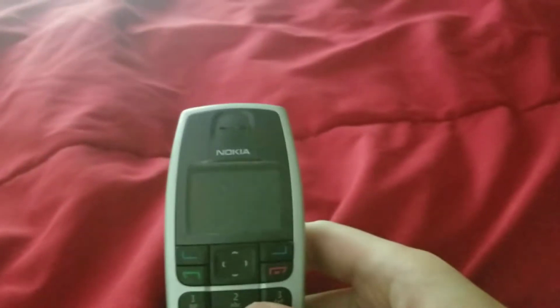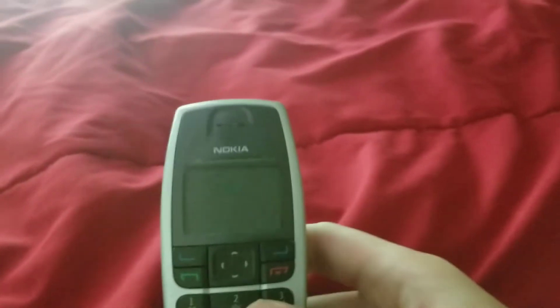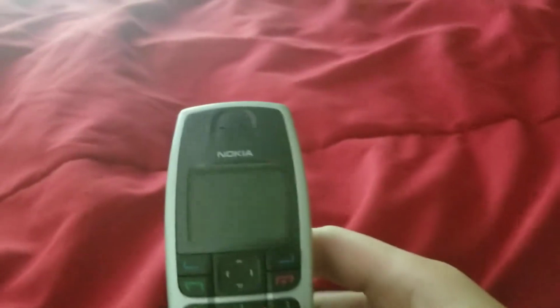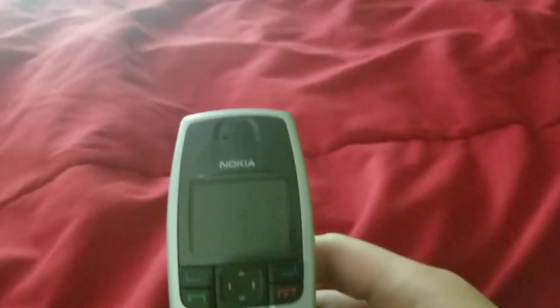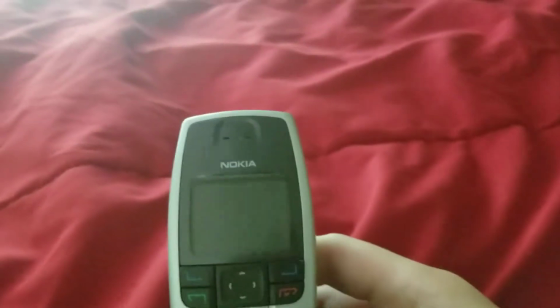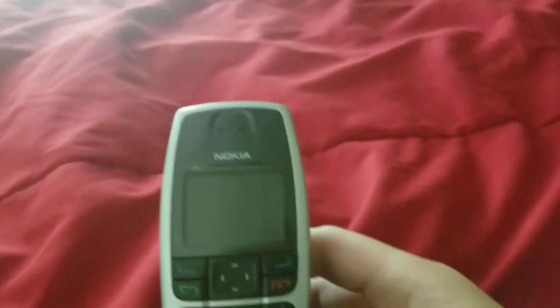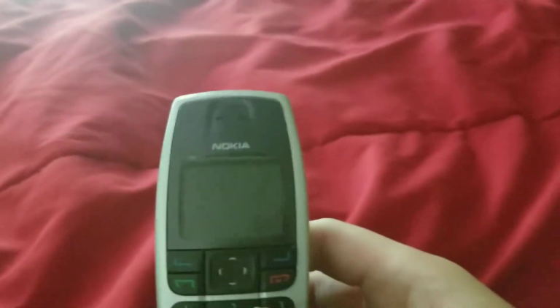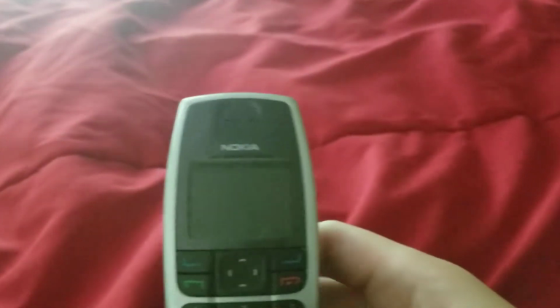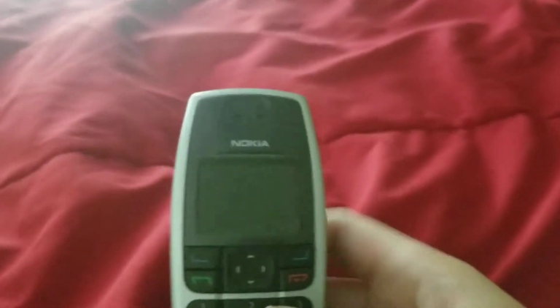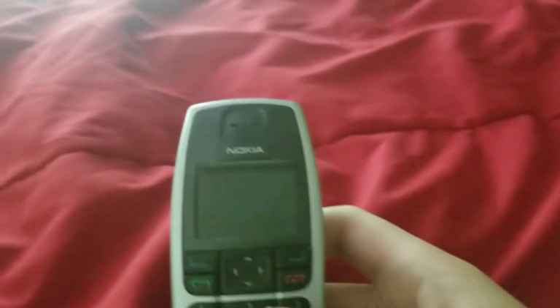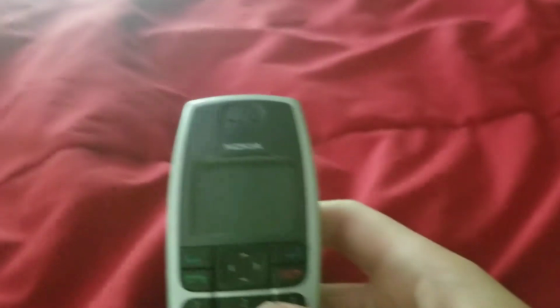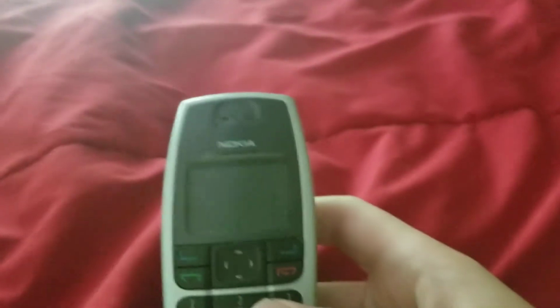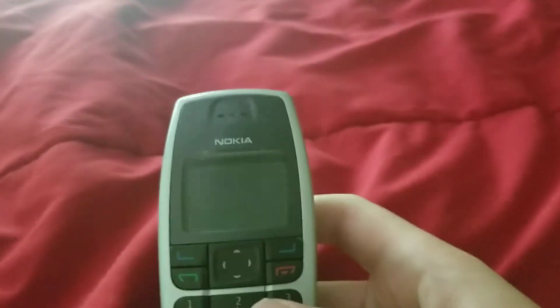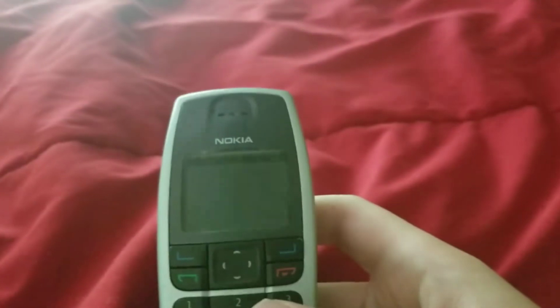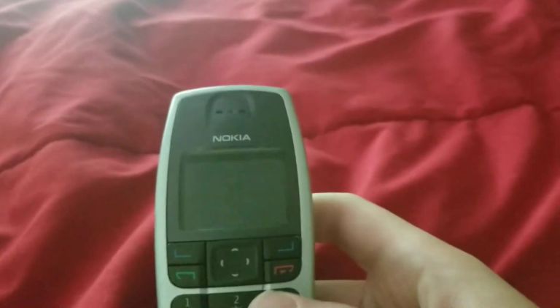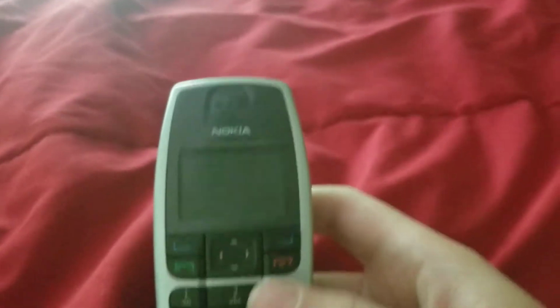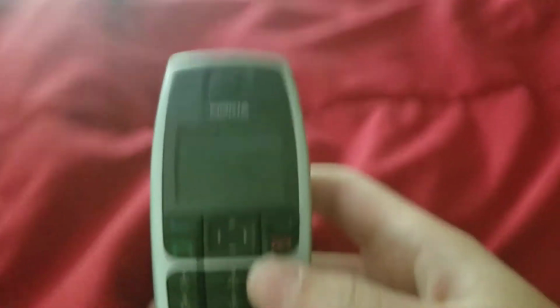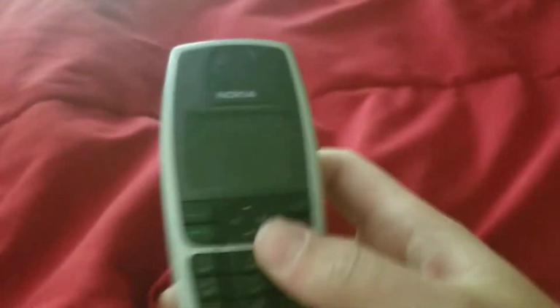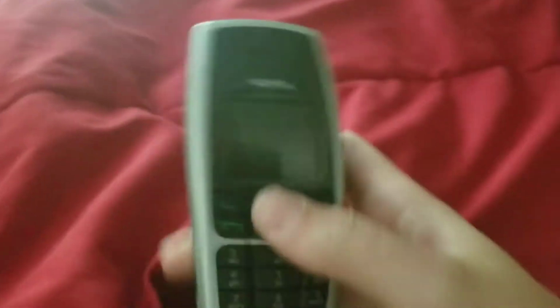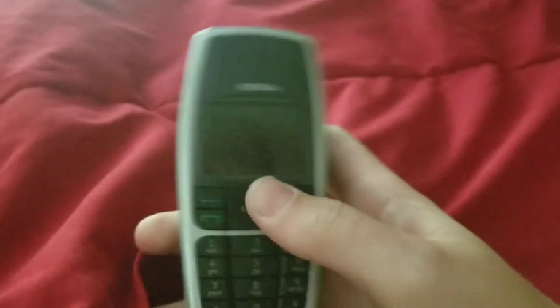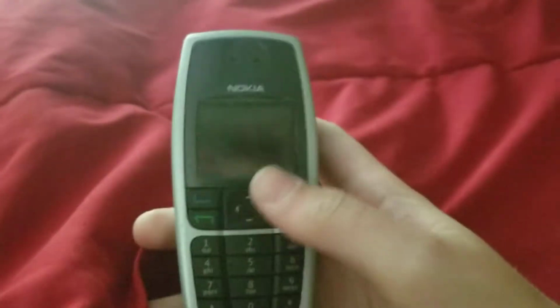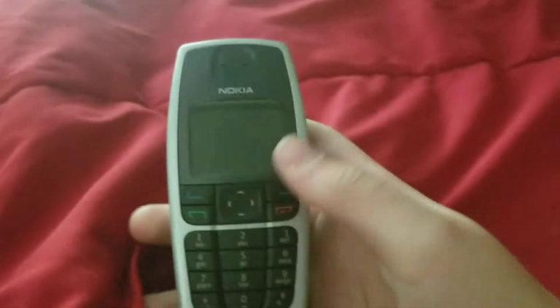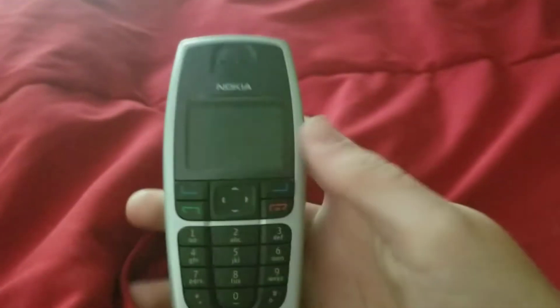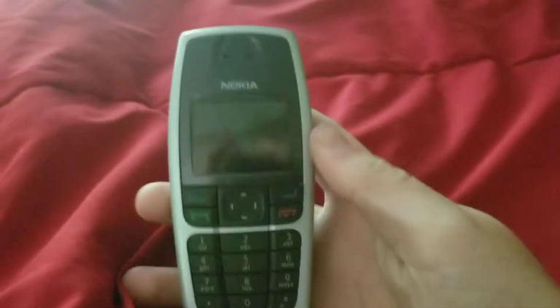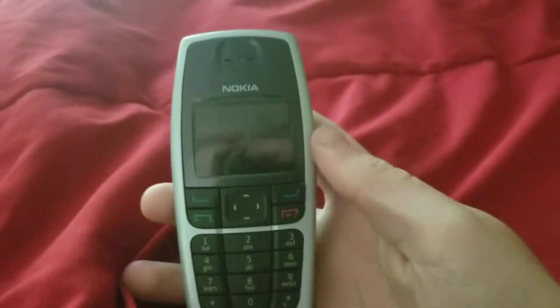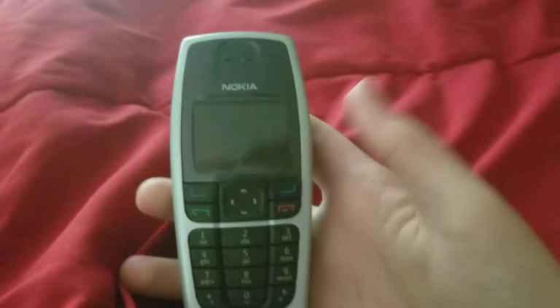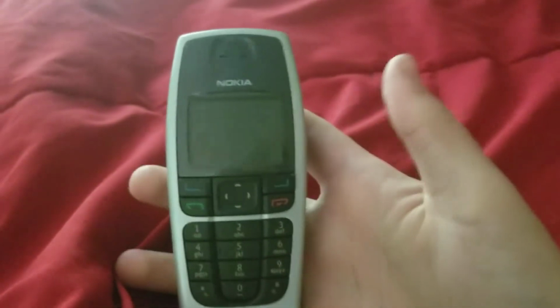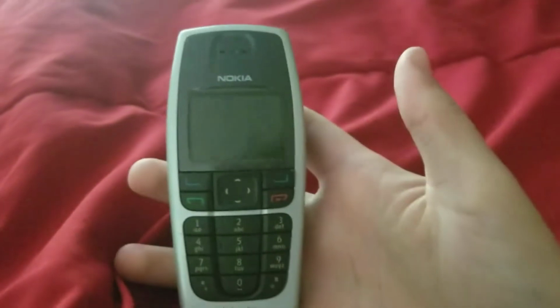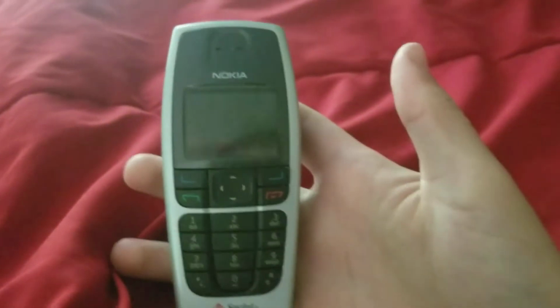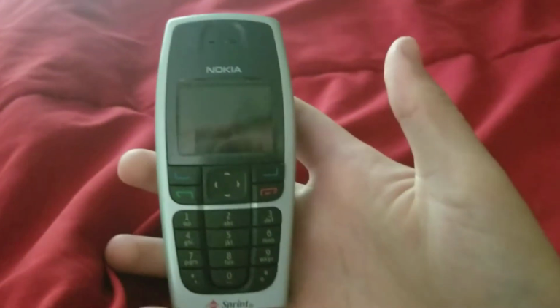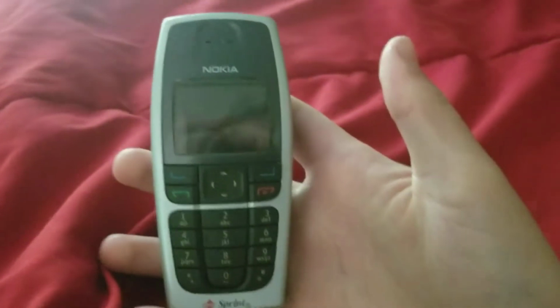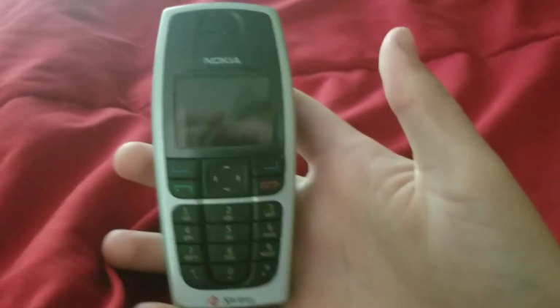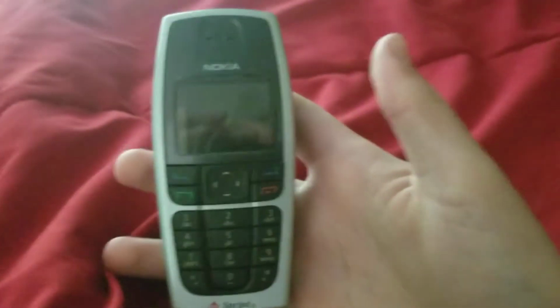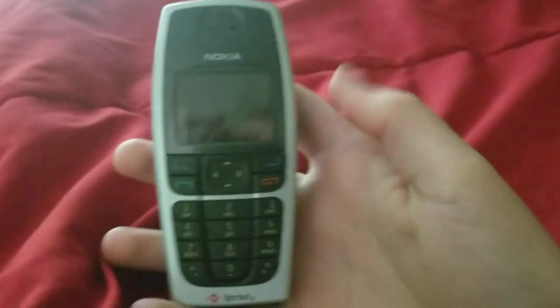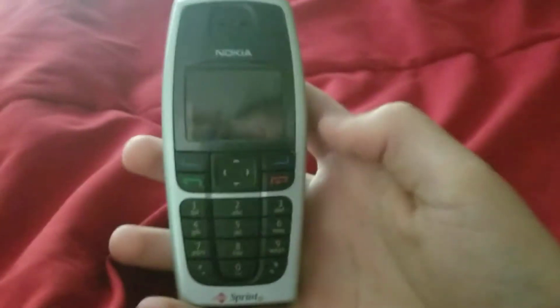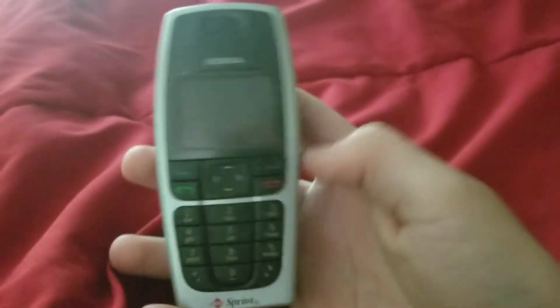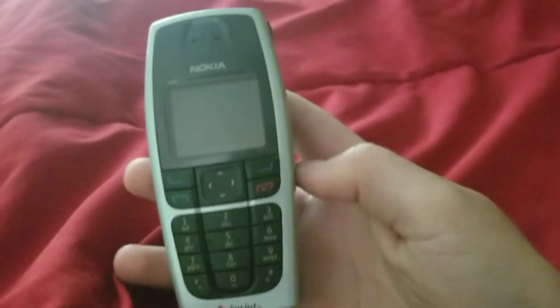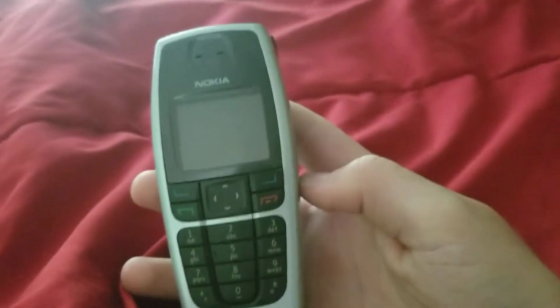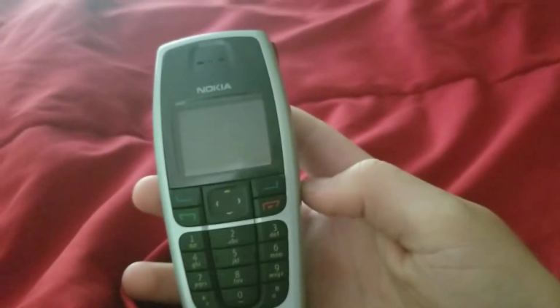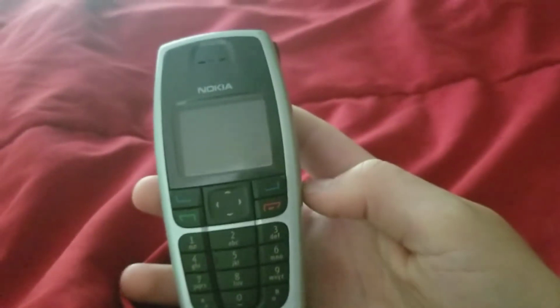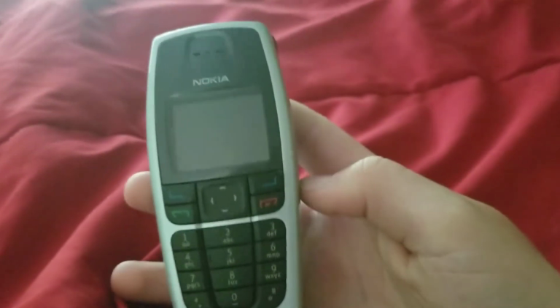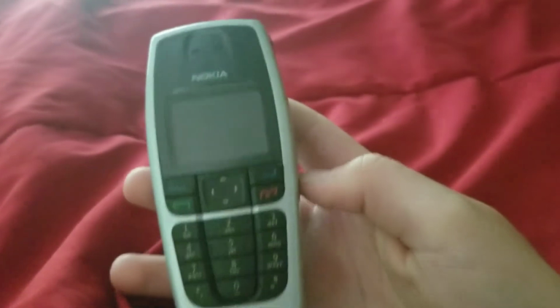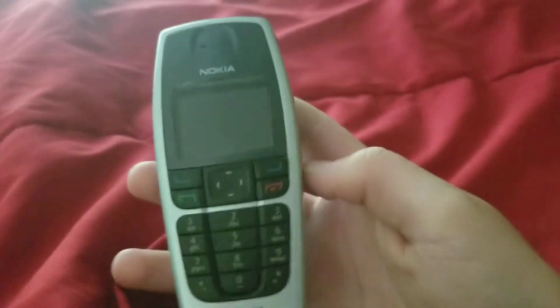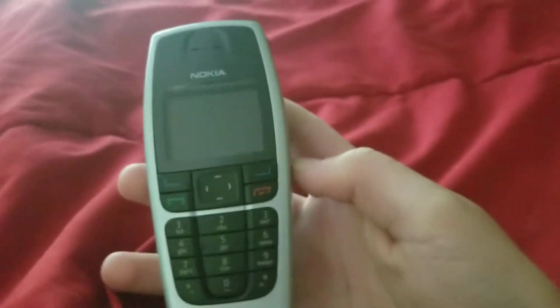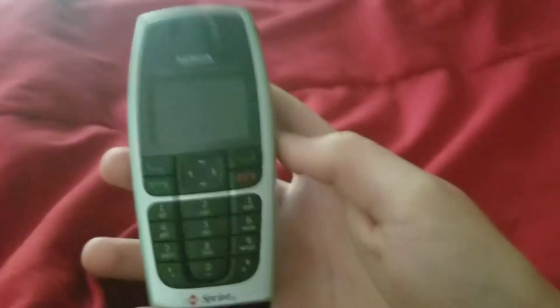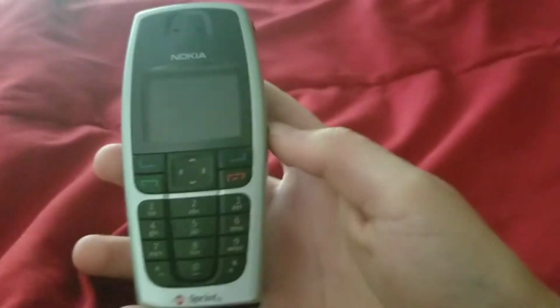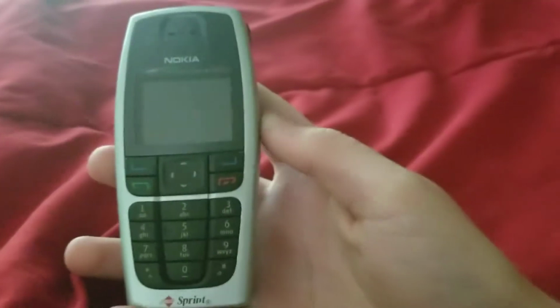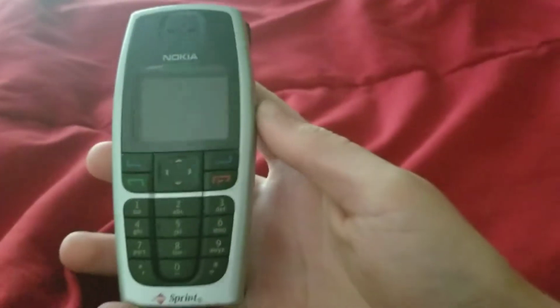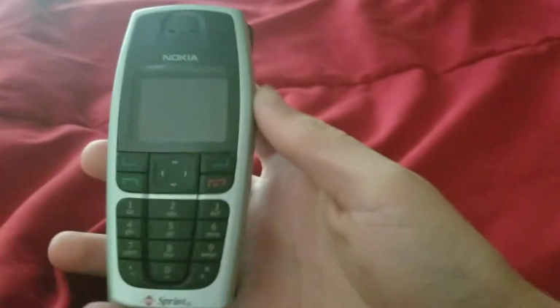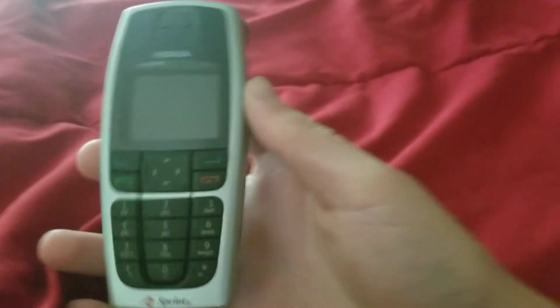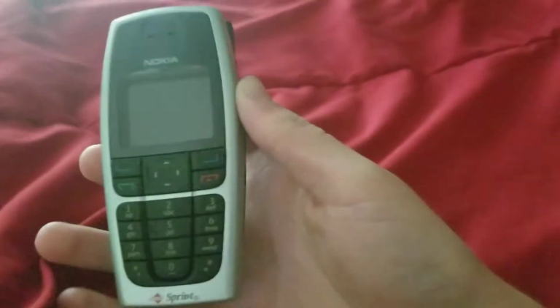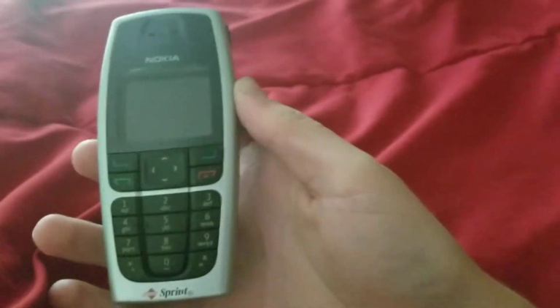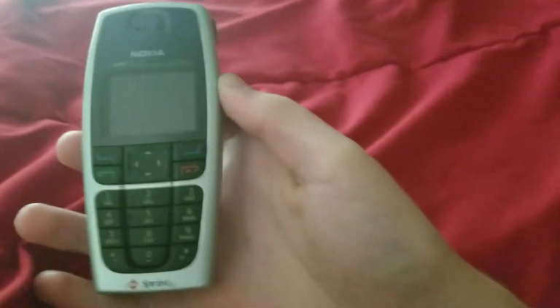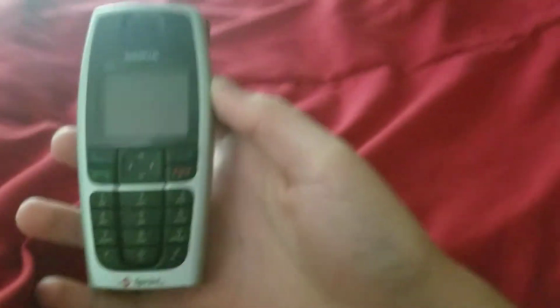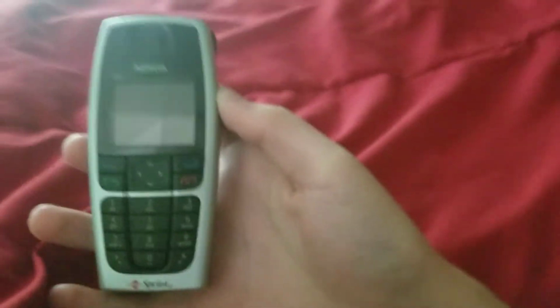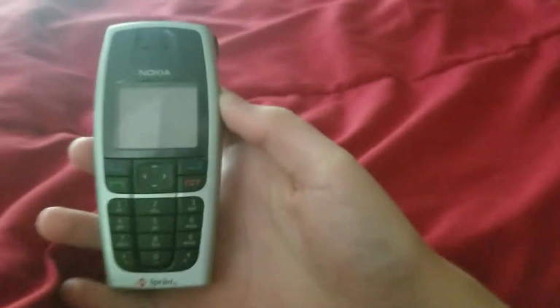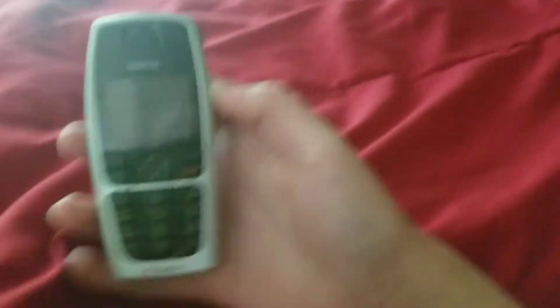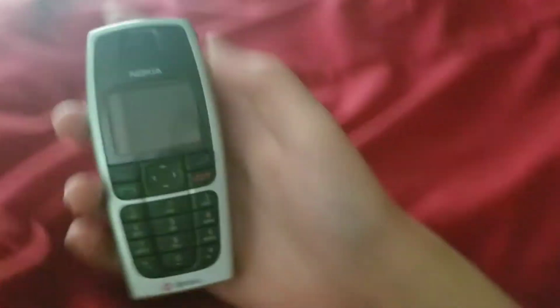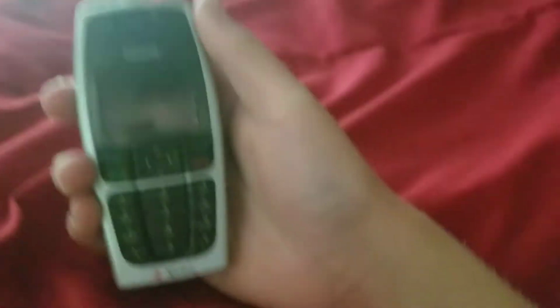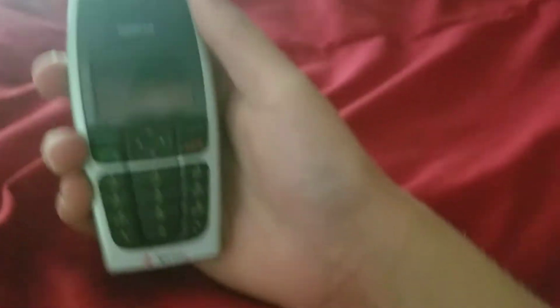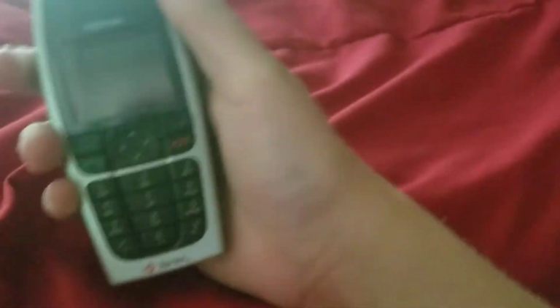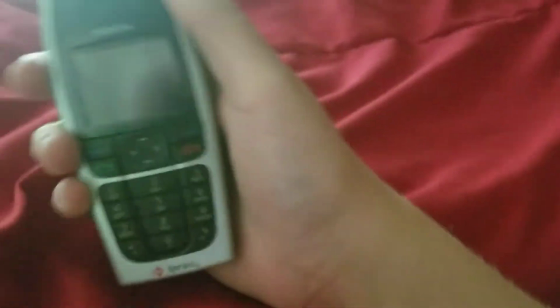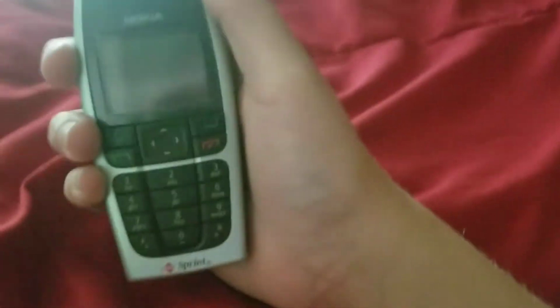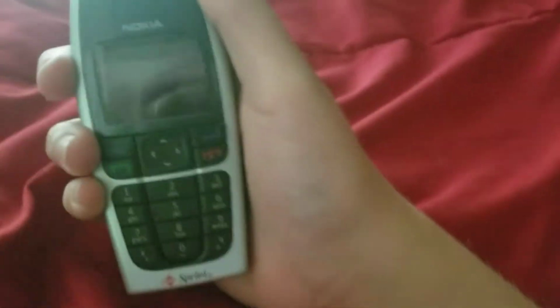Hey guys, this is DoomDazerTone. In today's video, we're going to be looking at the Nokia 6016i on Sprint.